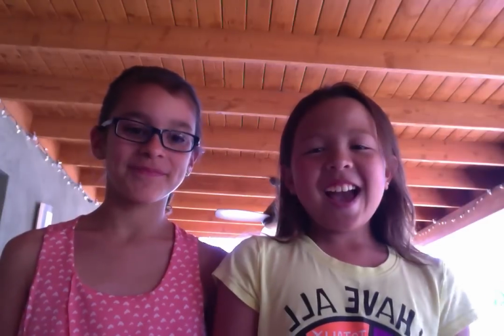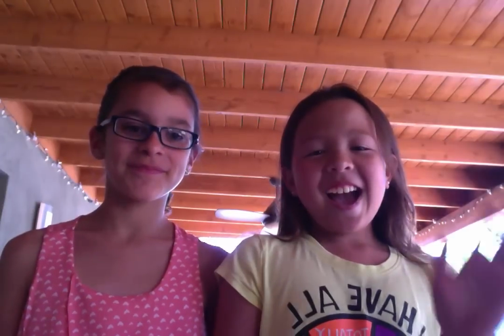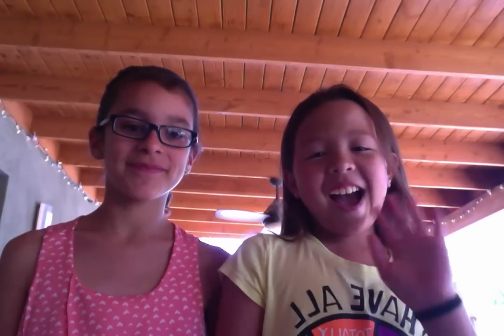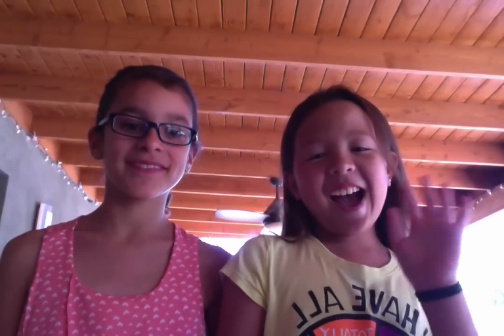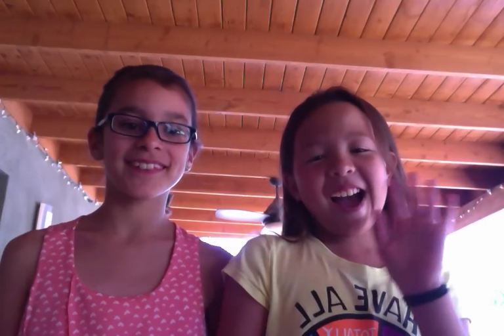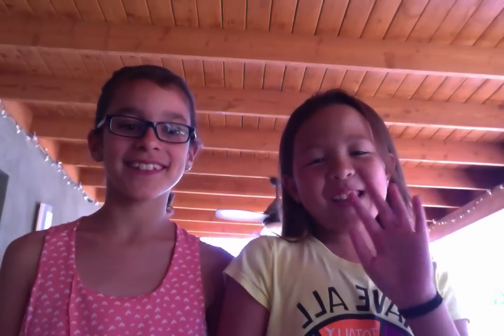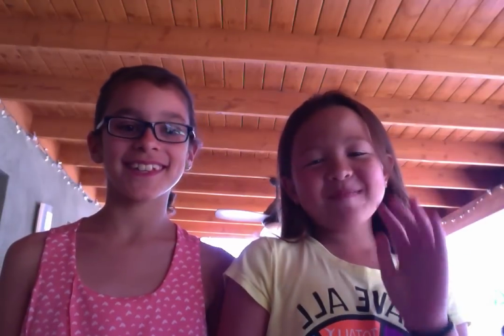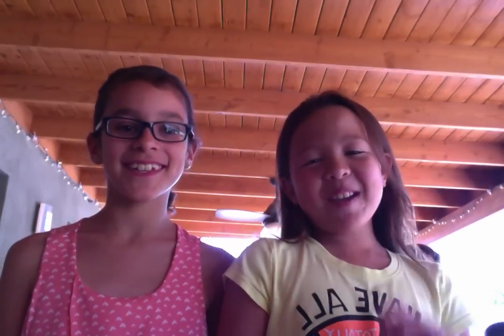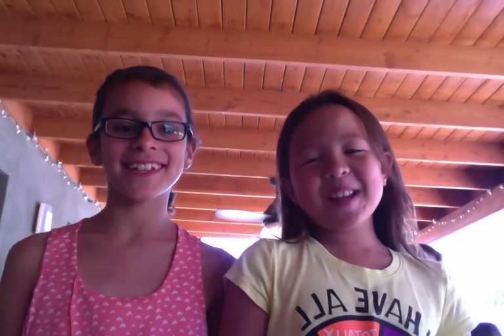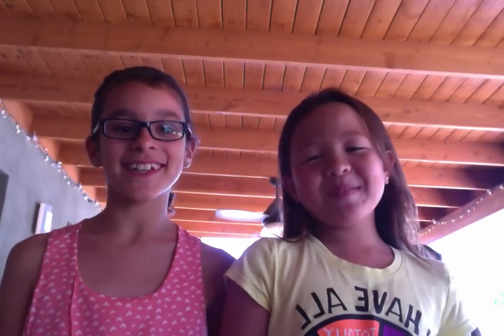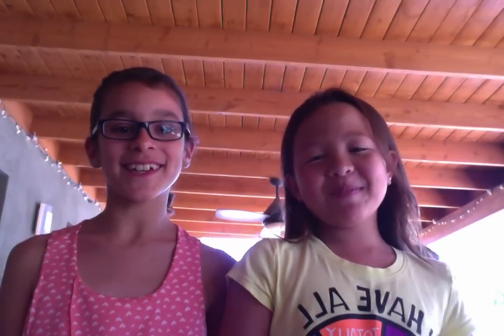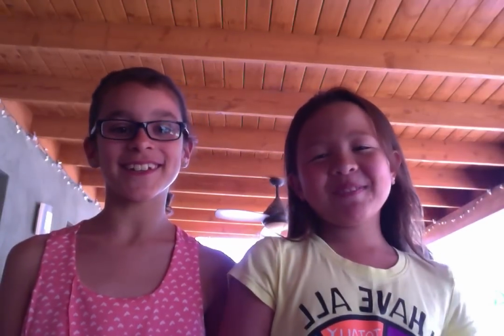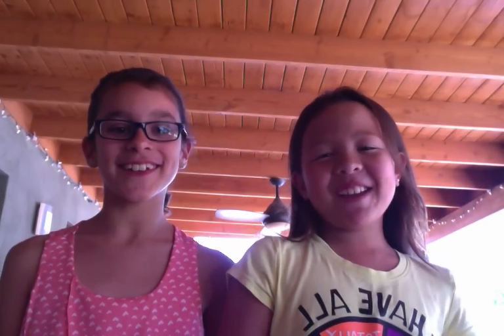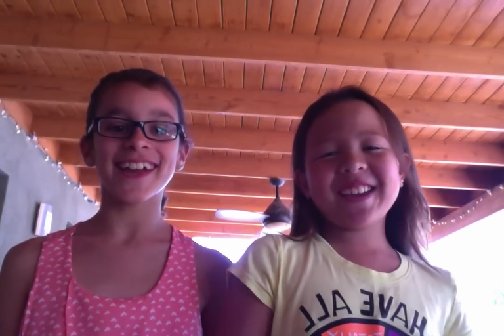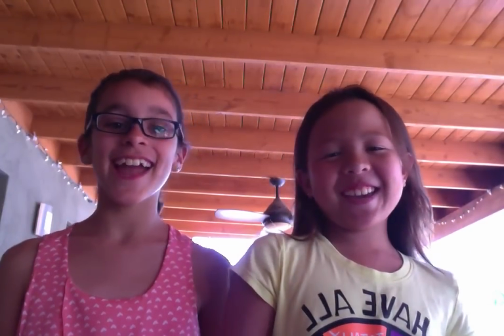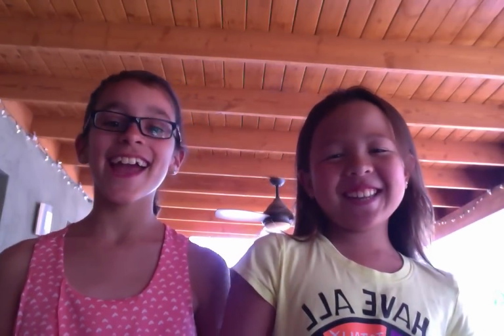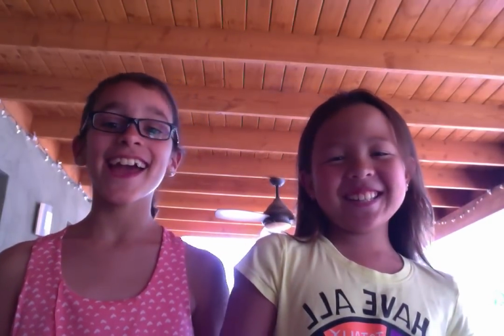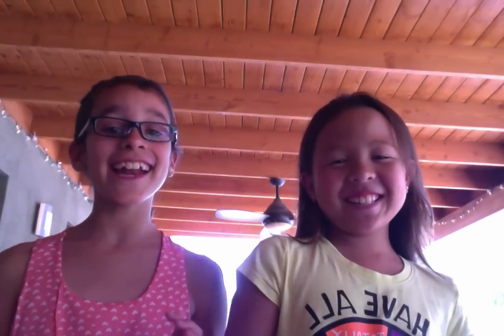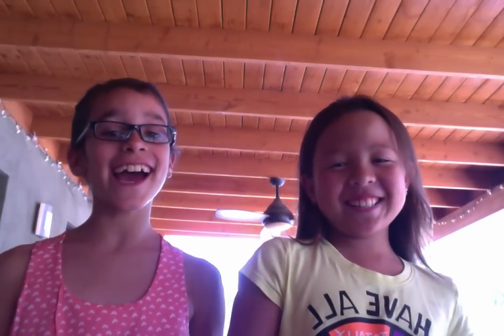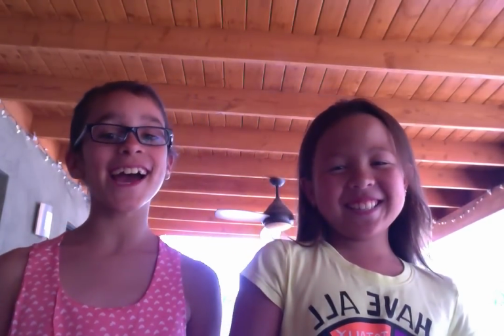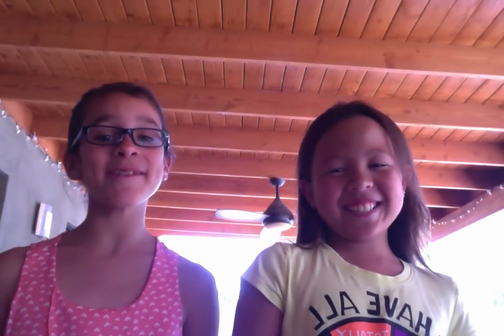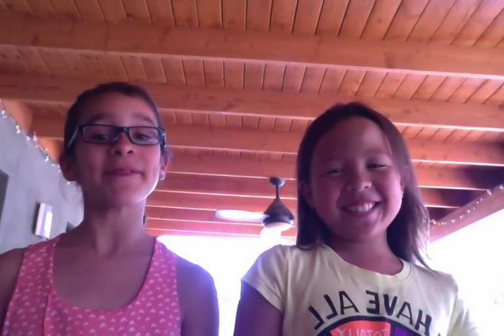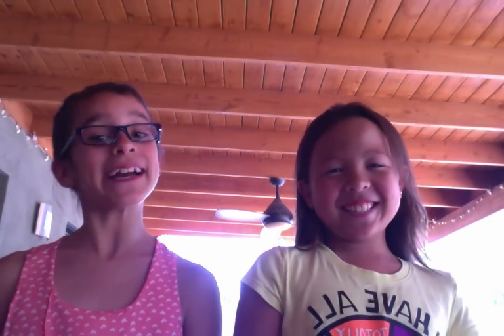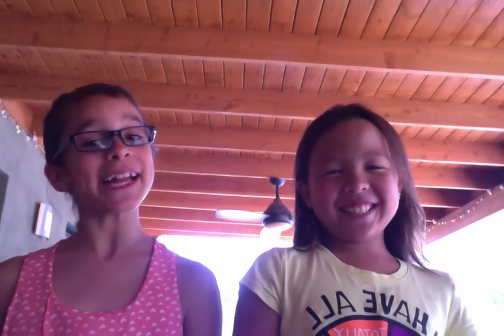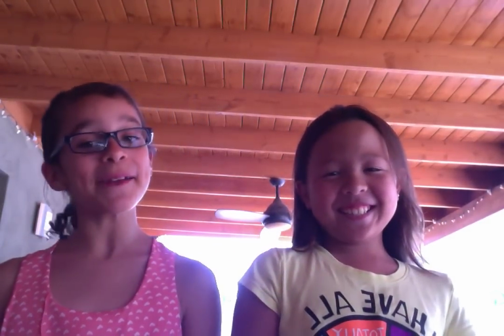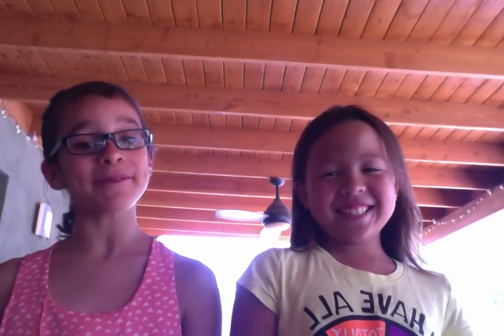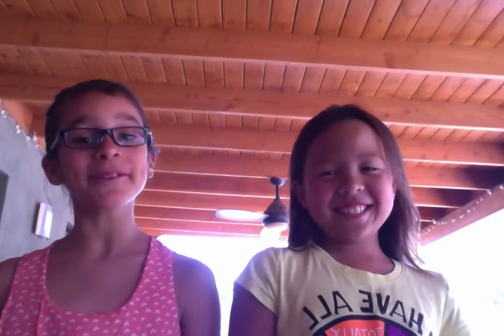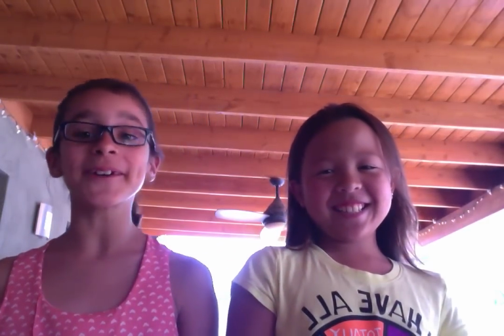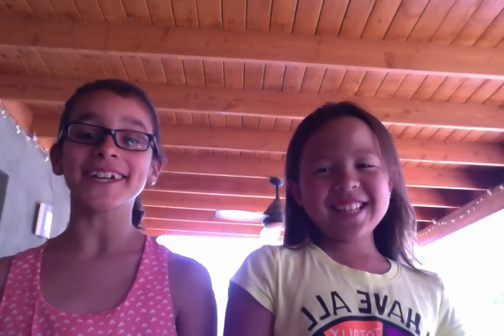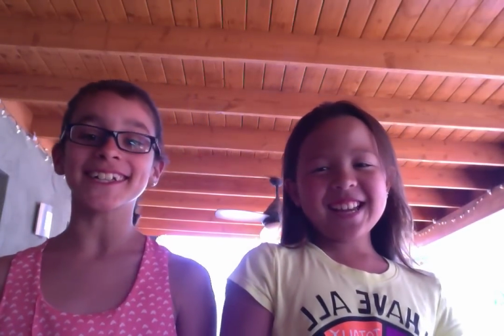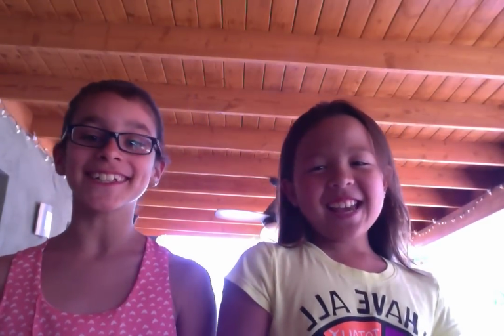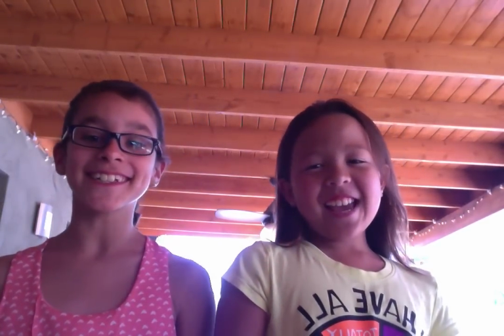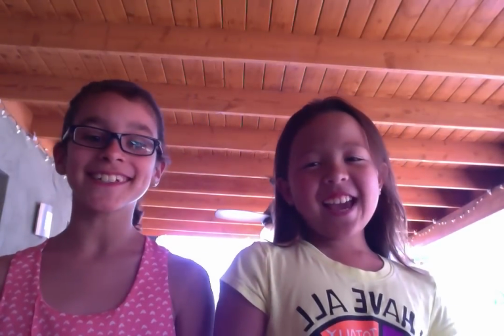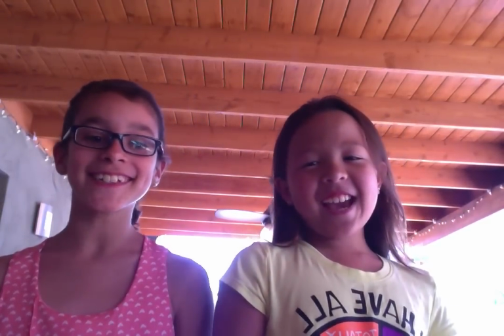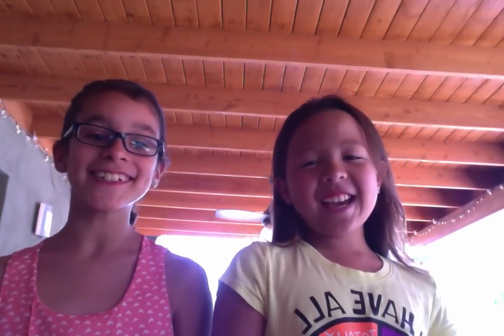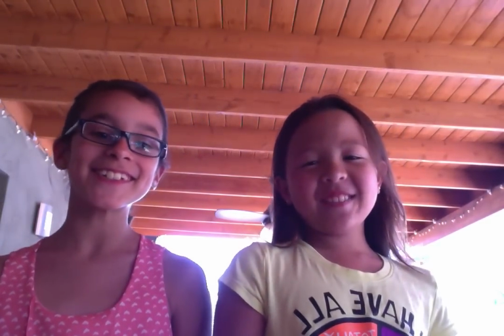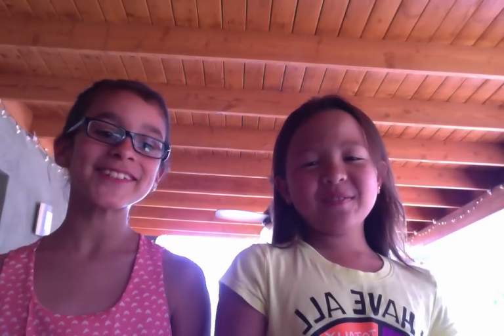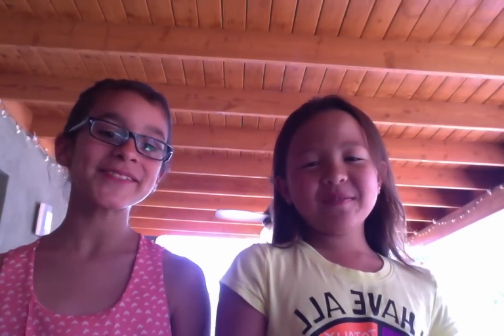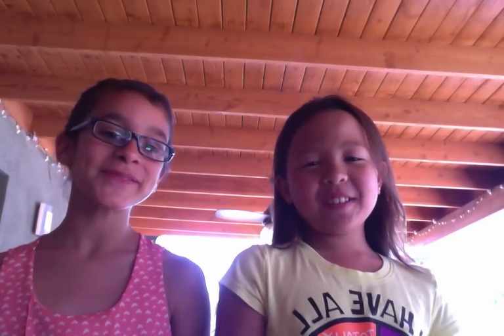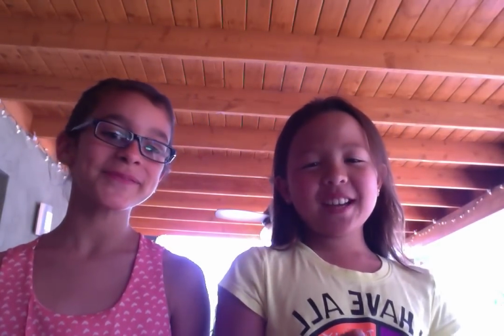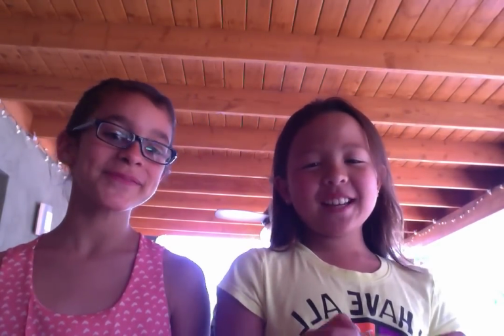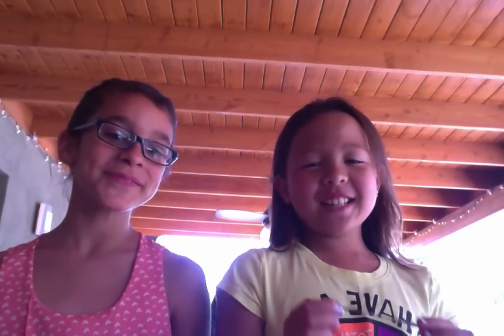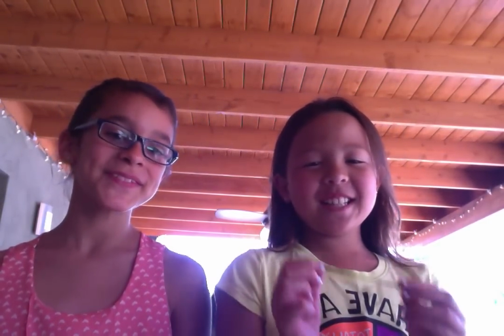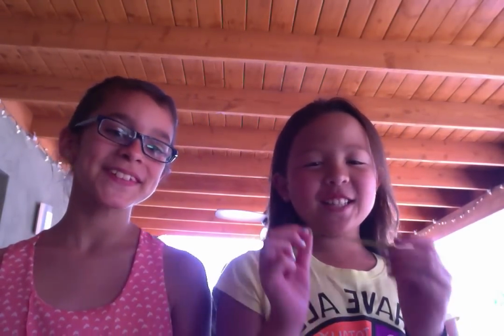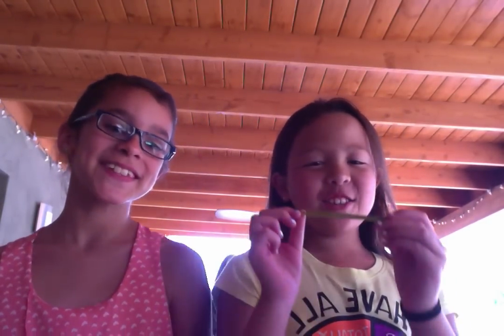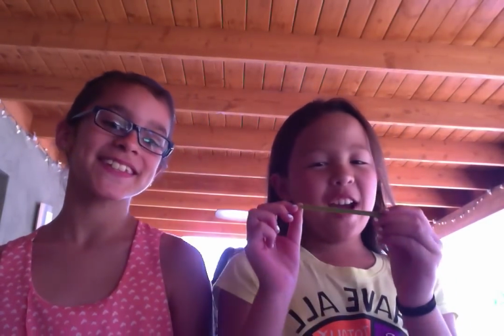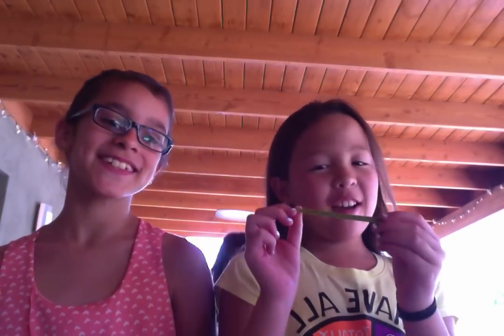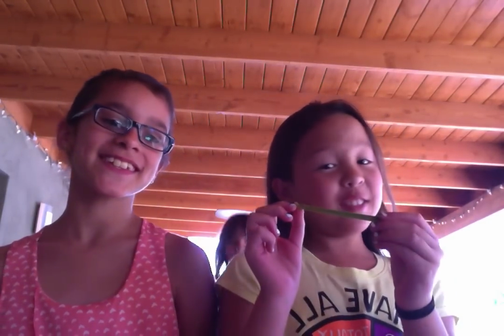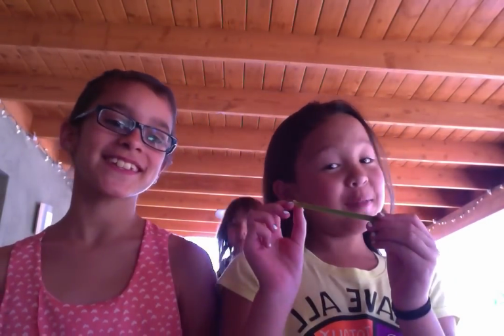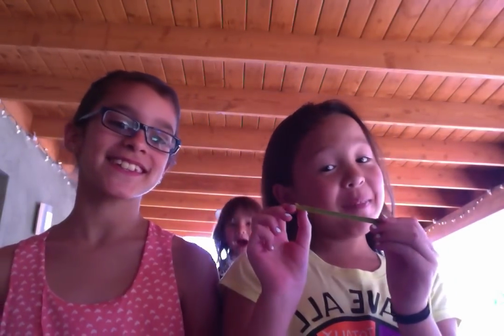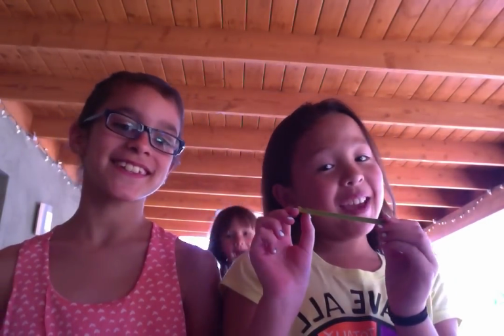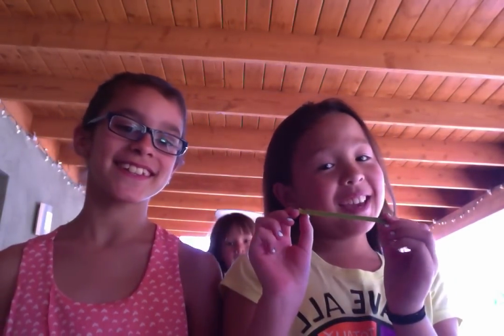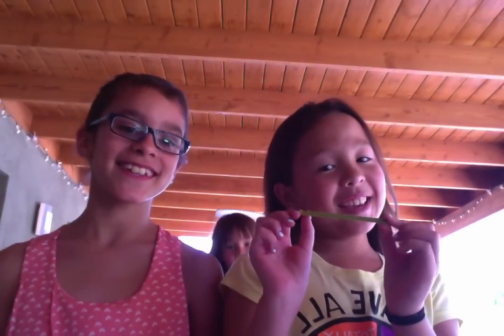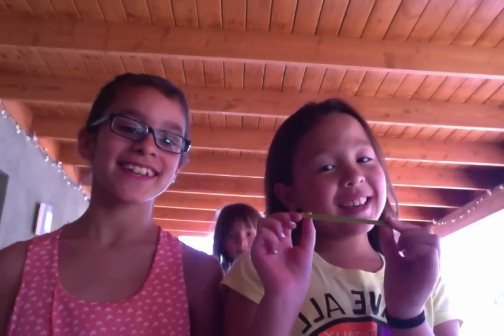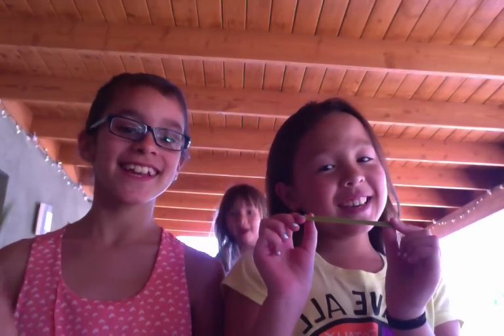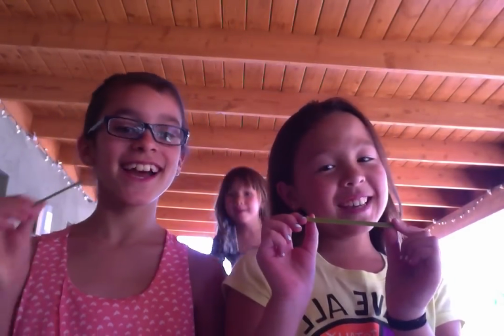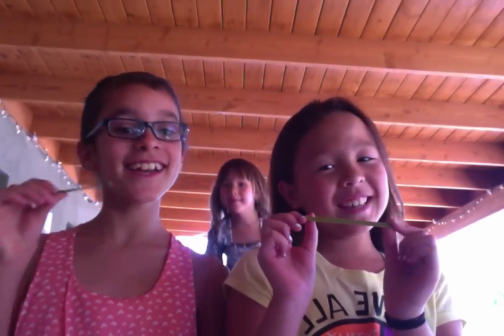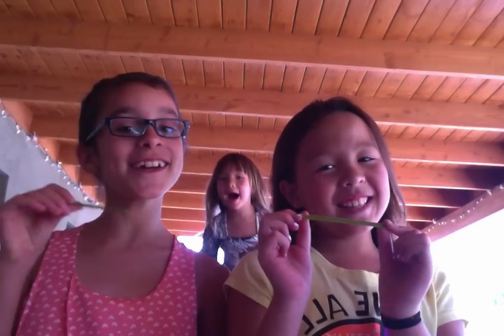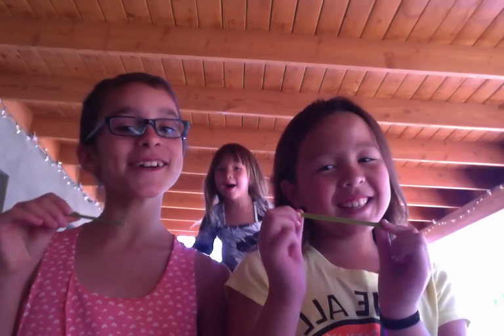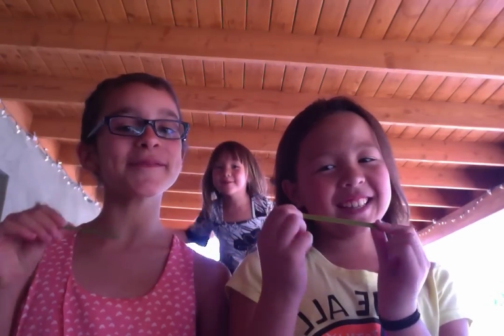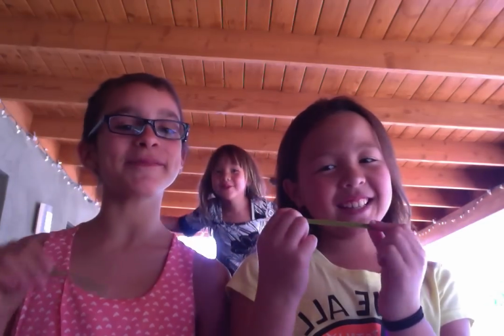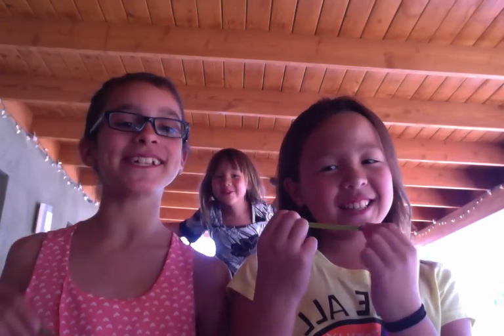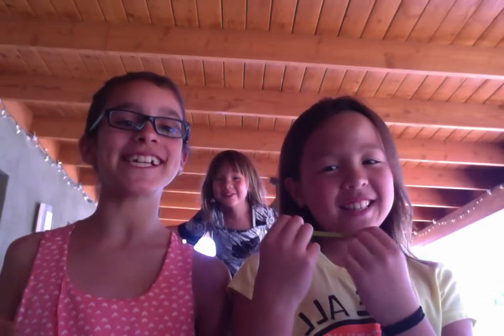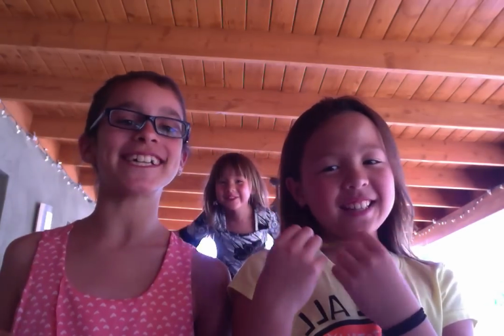Hi, my name is Regan. And hi, my name is Lauren. And we're going to teach you how to make a yucca plant paintbrush.